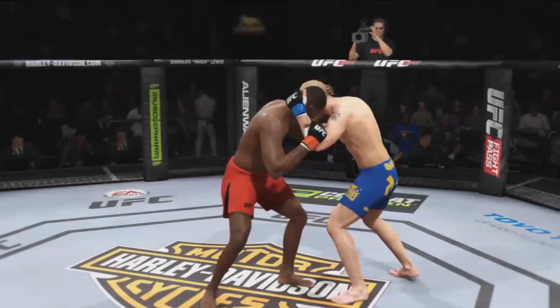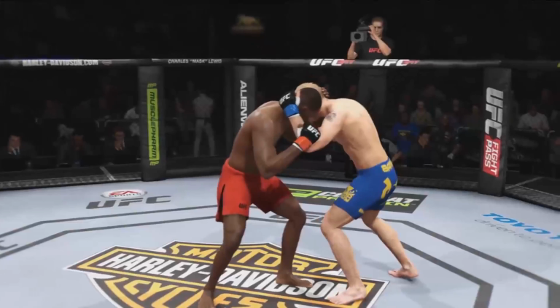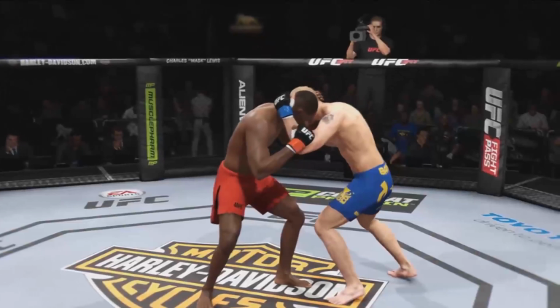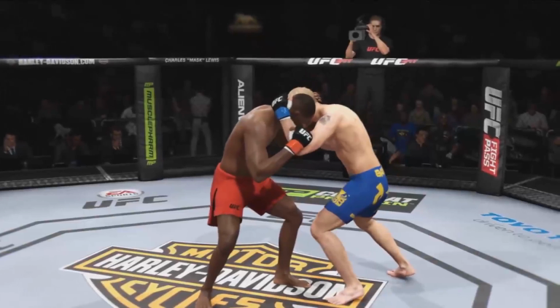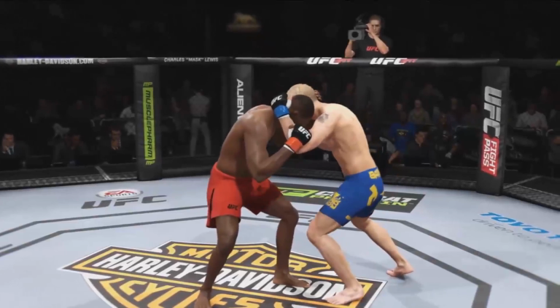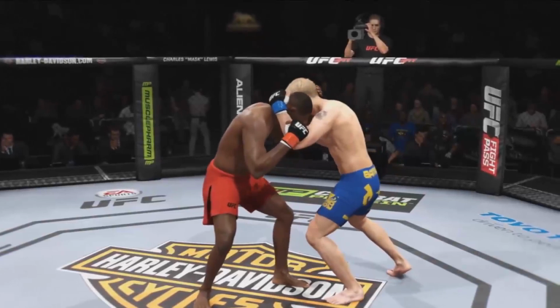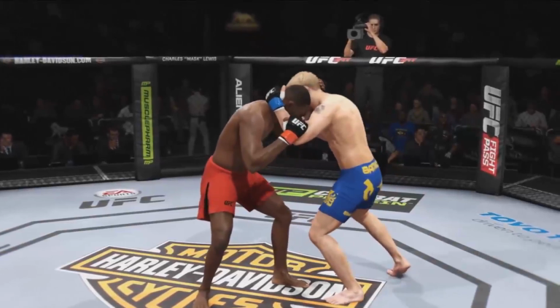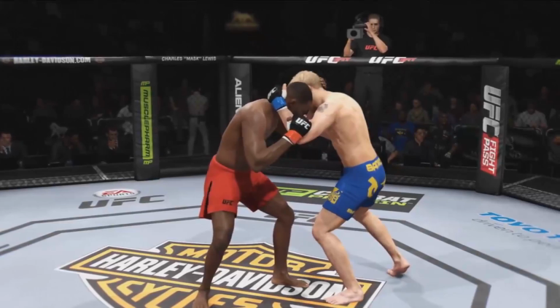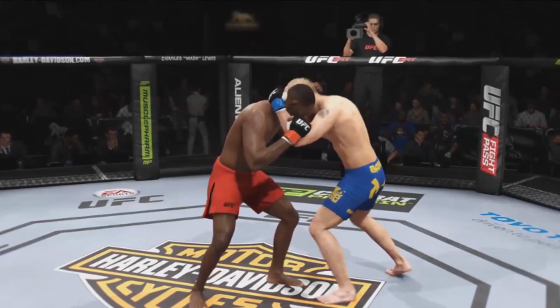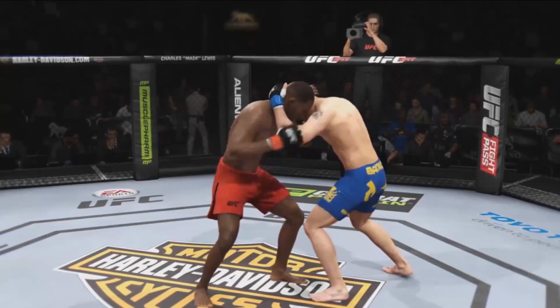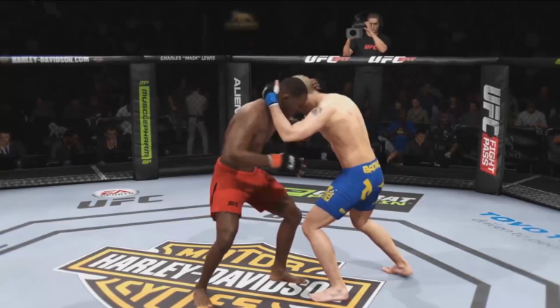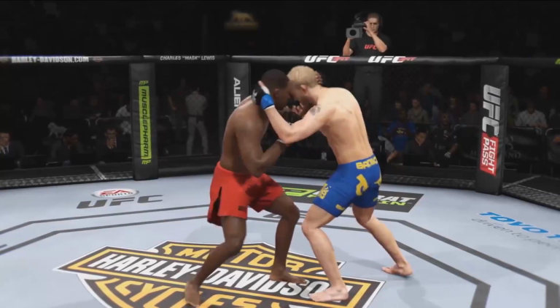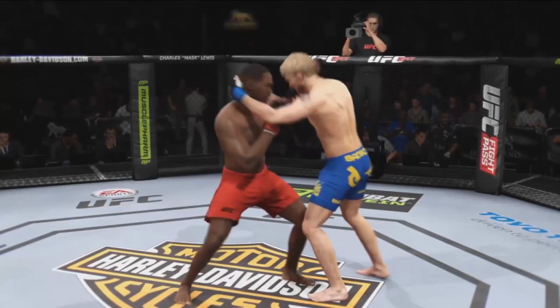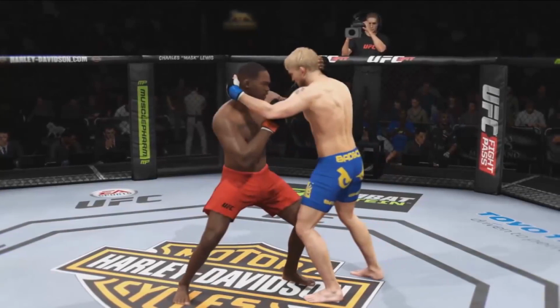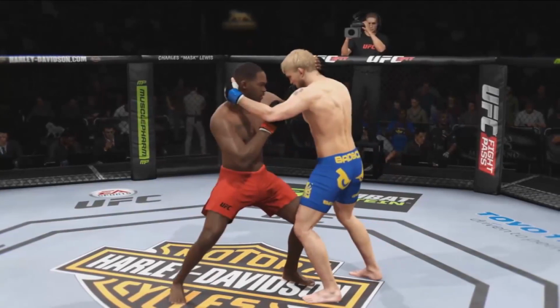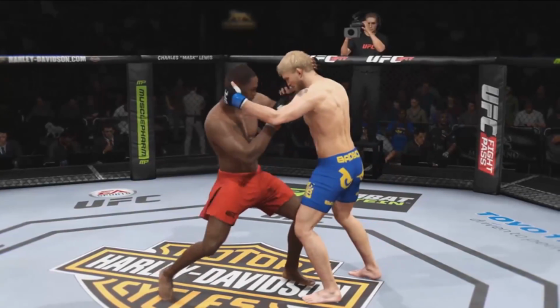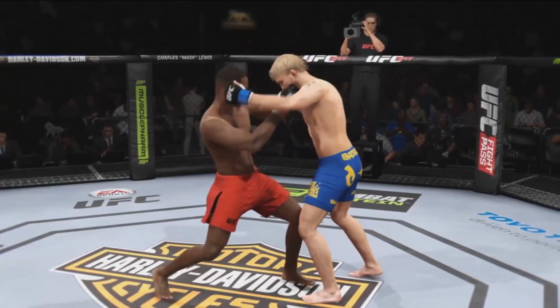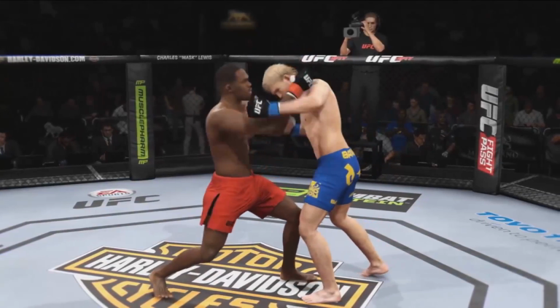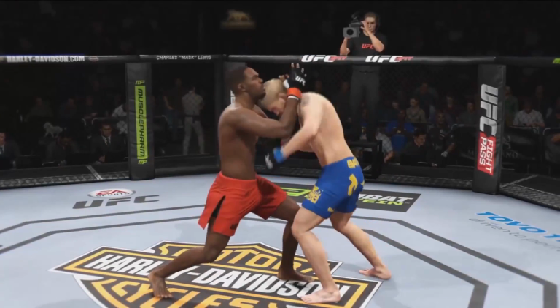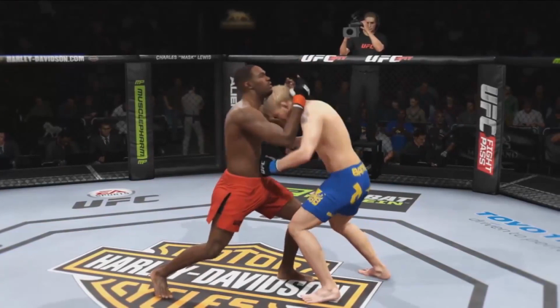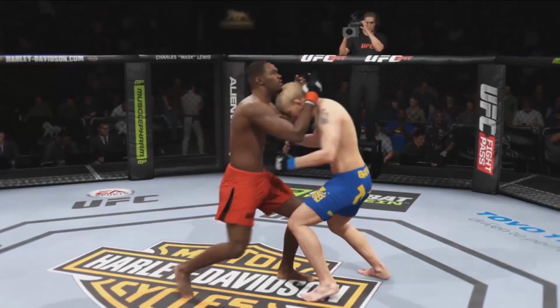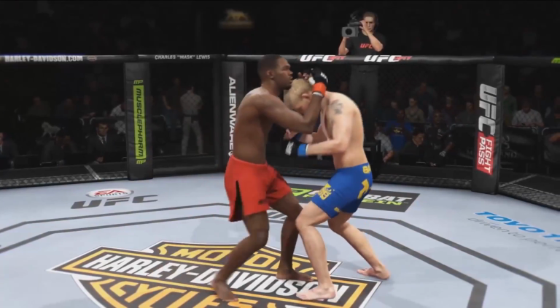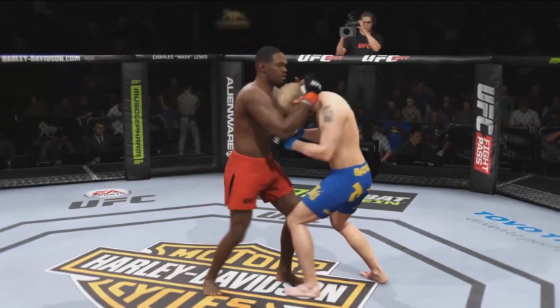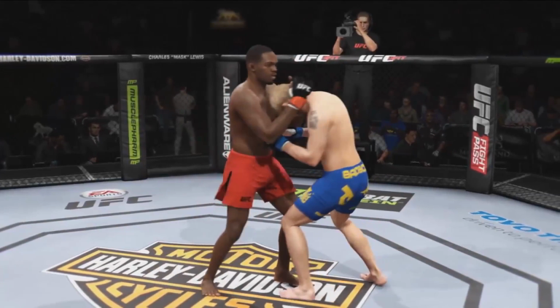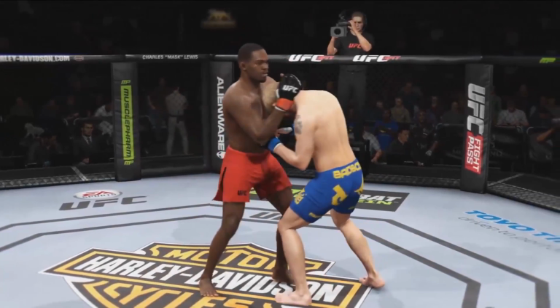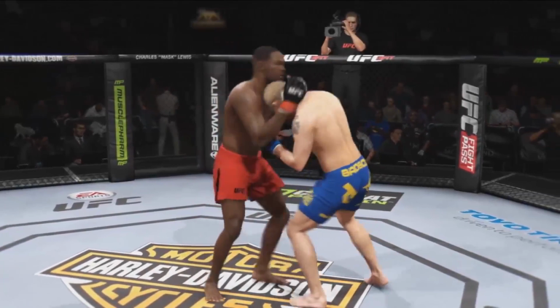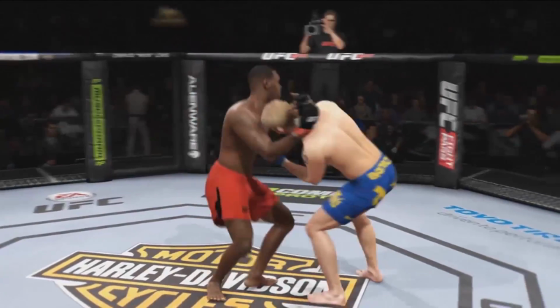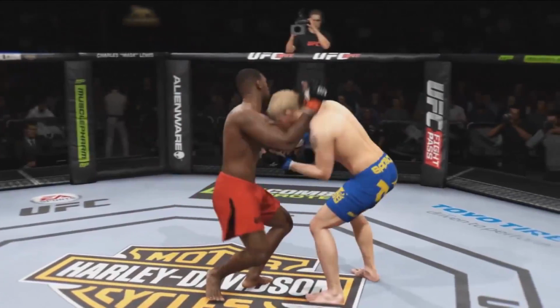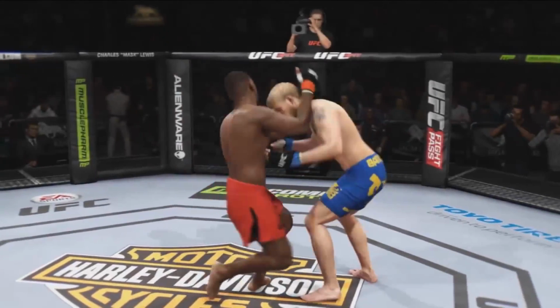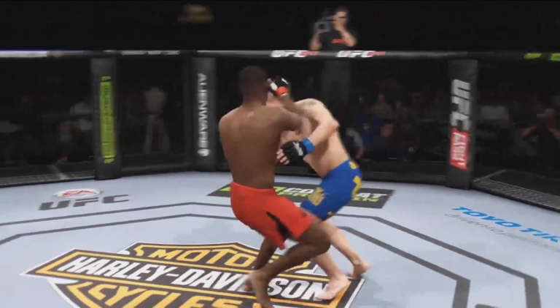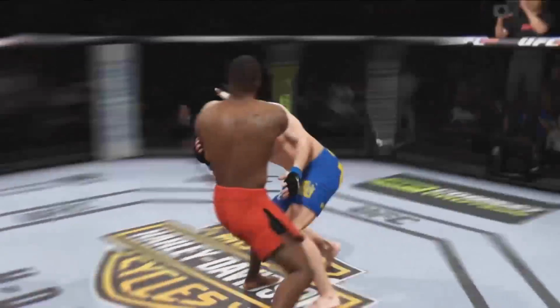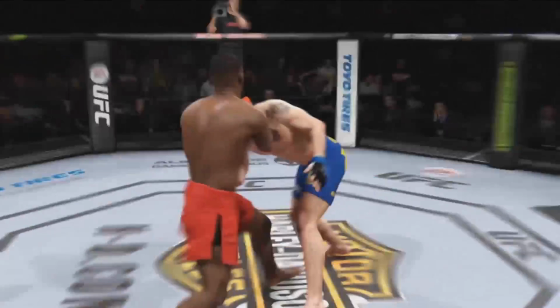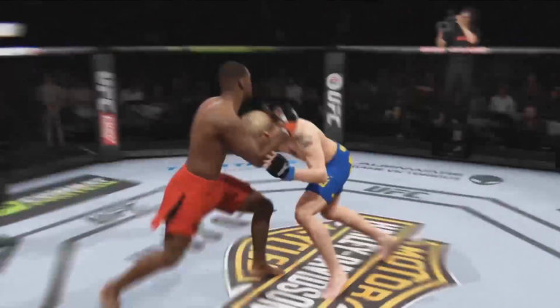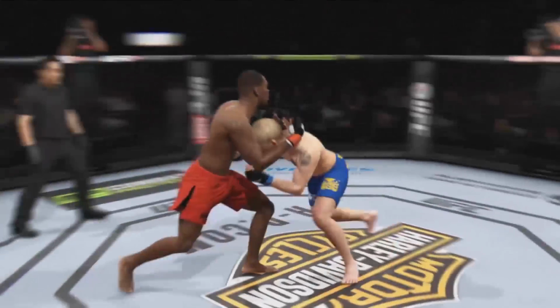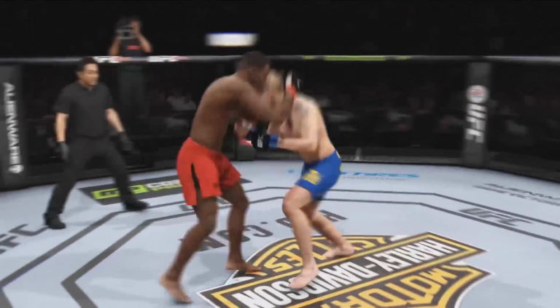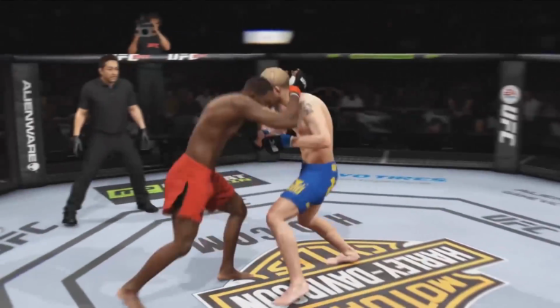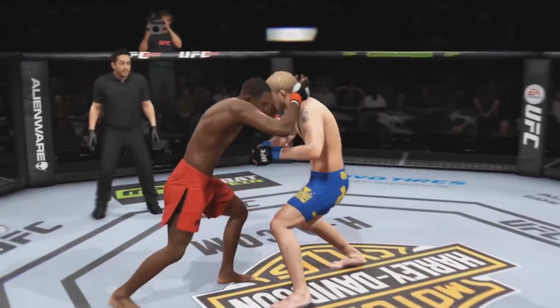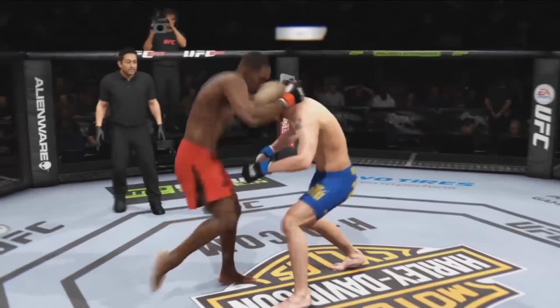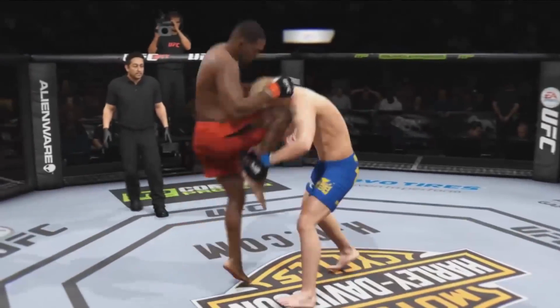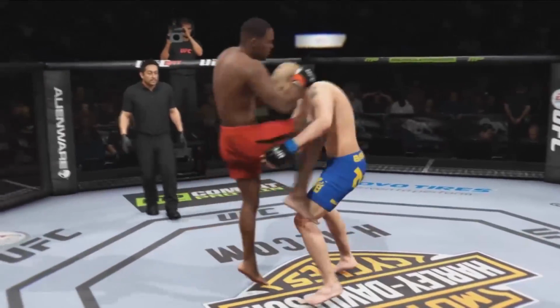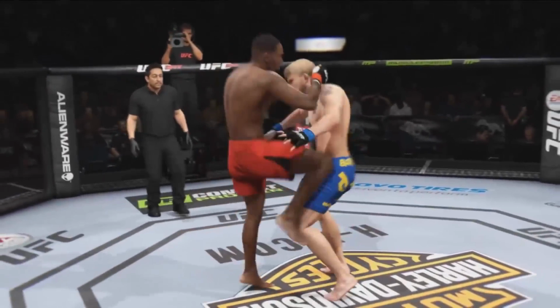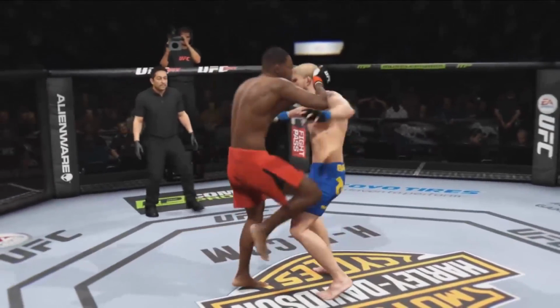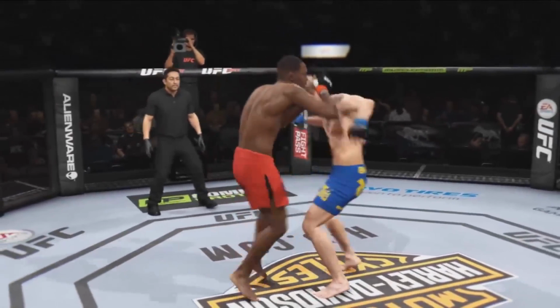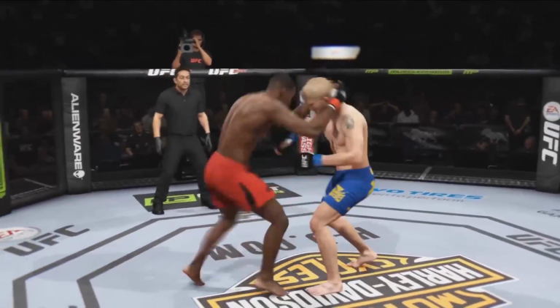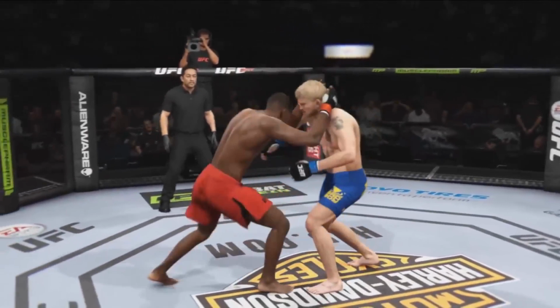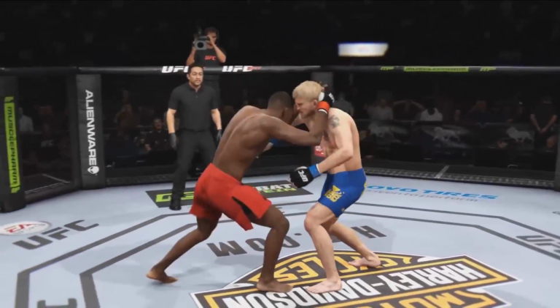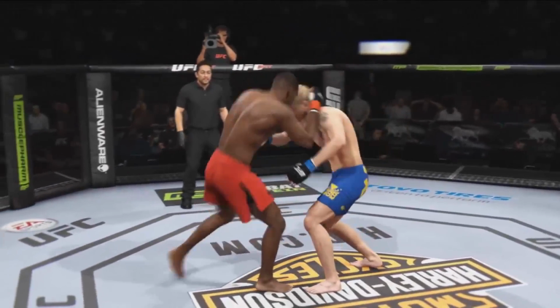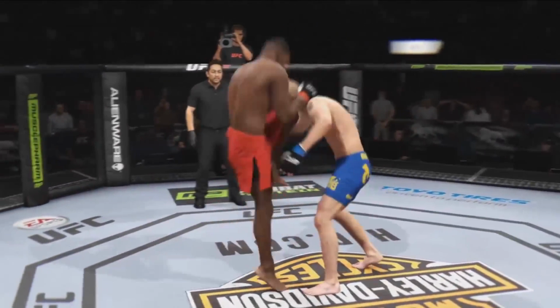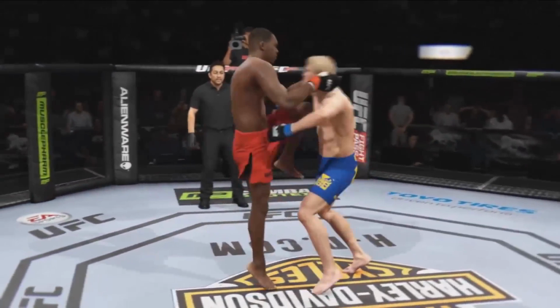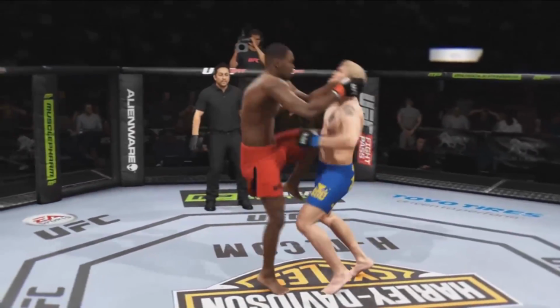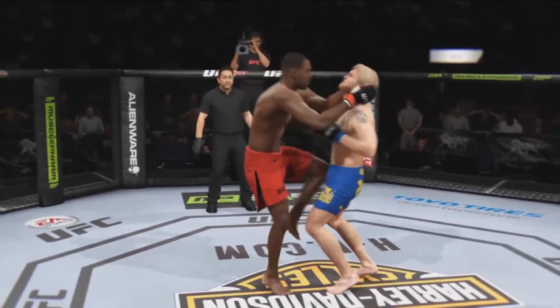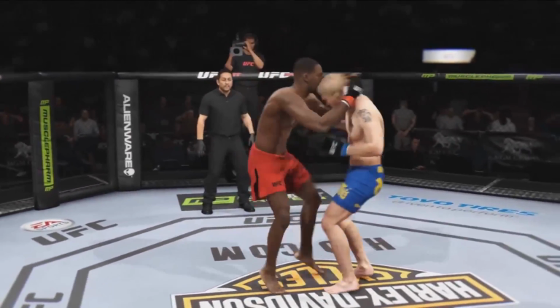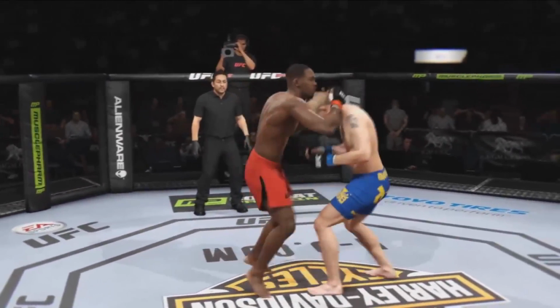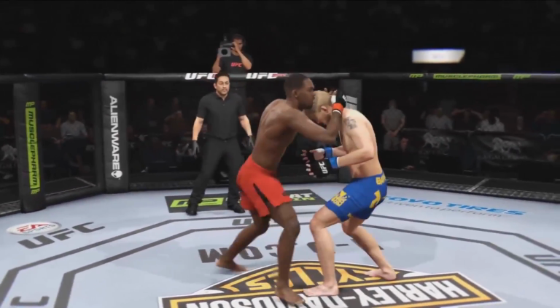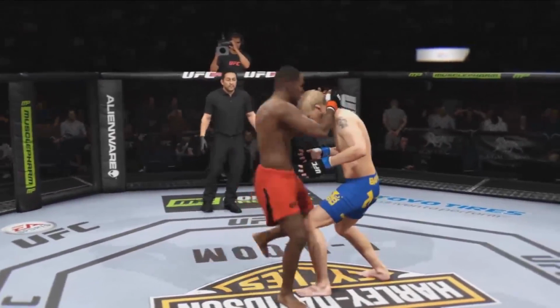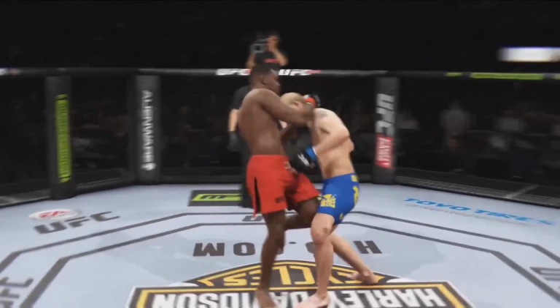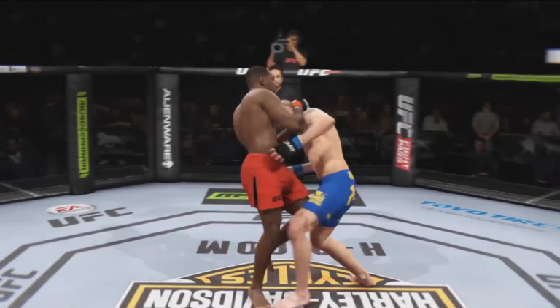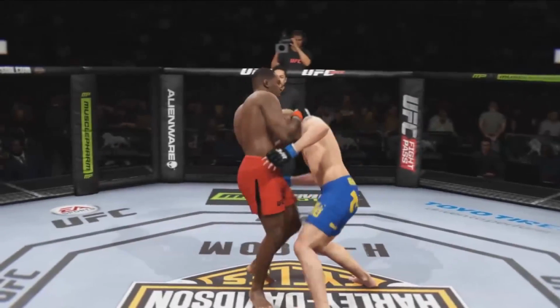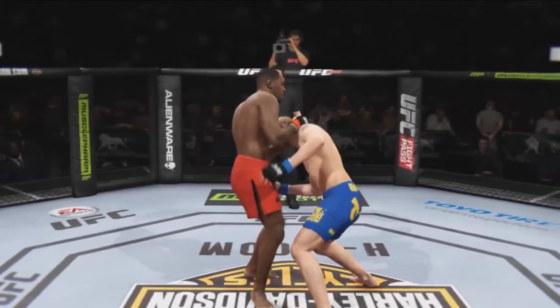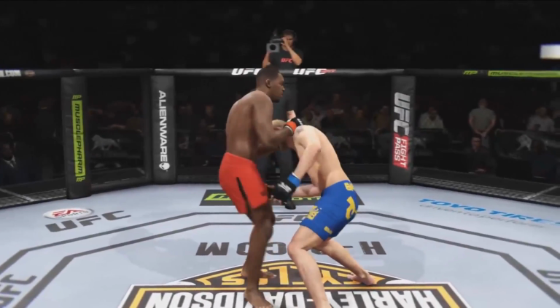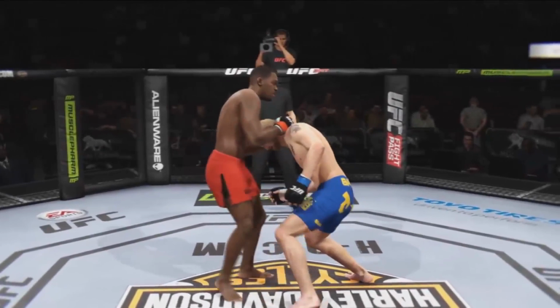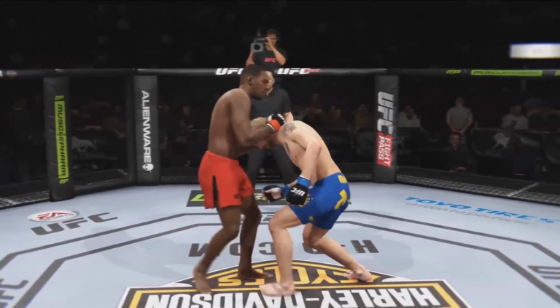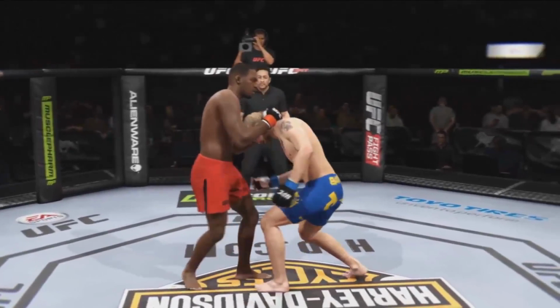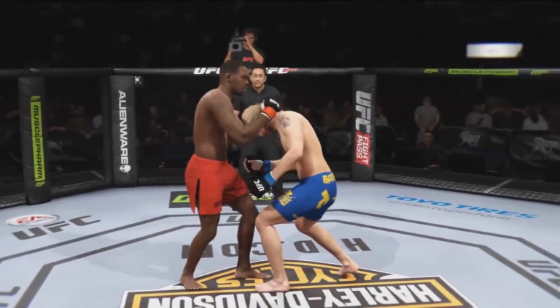Hold the L1 button during these moves and you'll get a power takedown that does more damage. Those are the basics, but make sure to experiment with different positions, strikes, and takedowns to find a fighting style that works best for you.